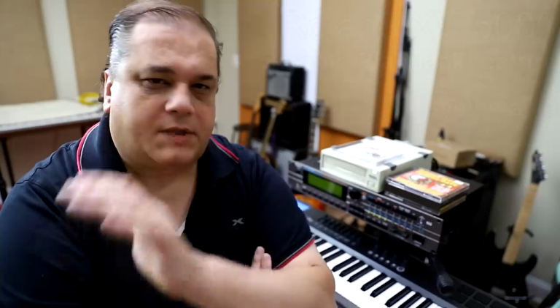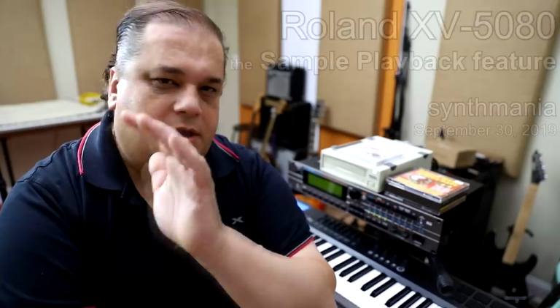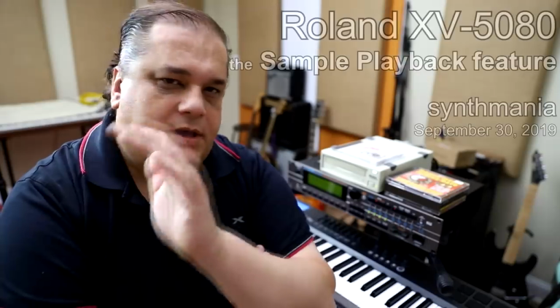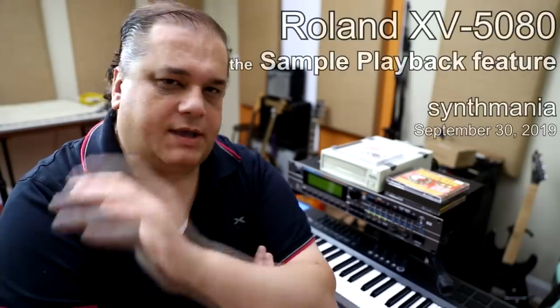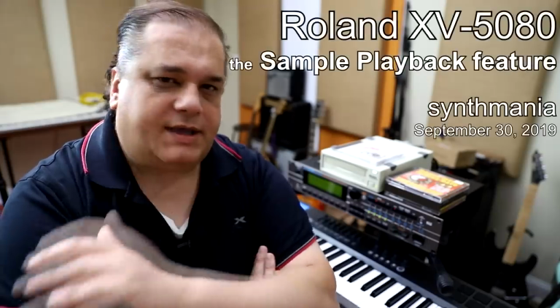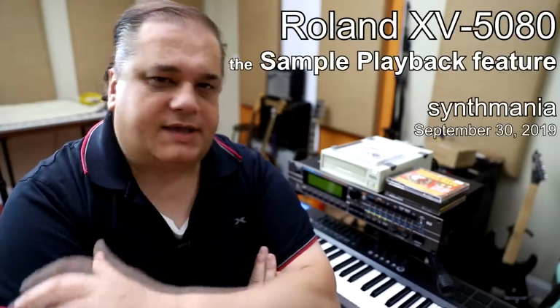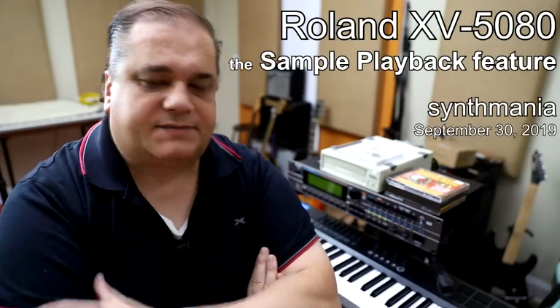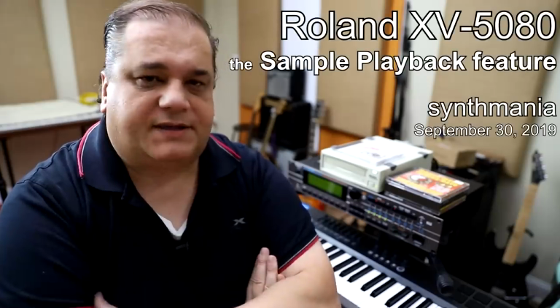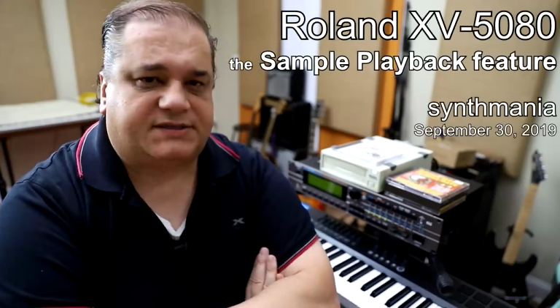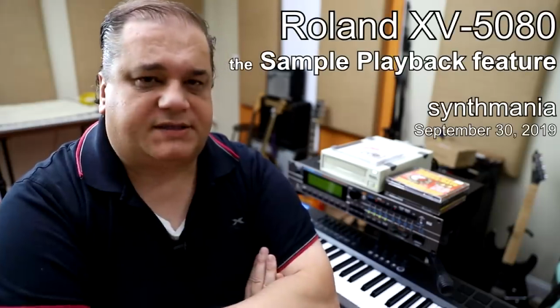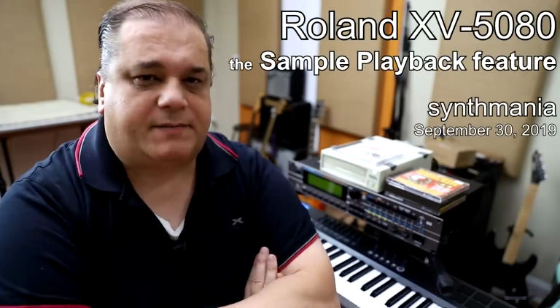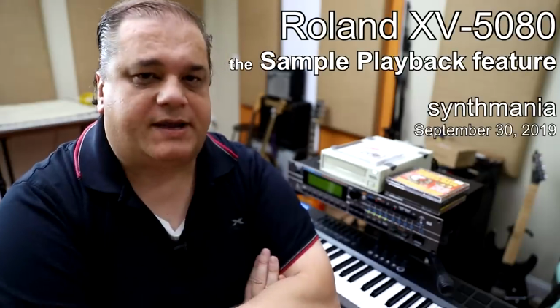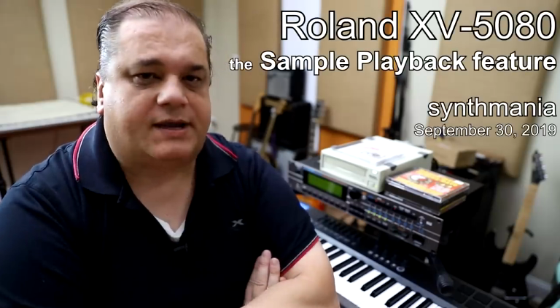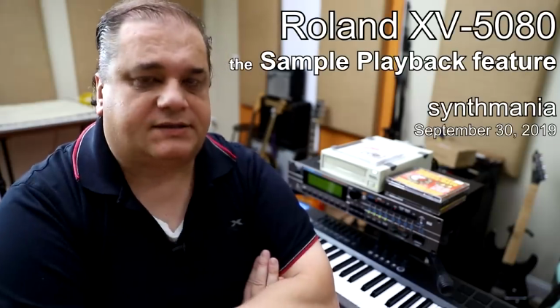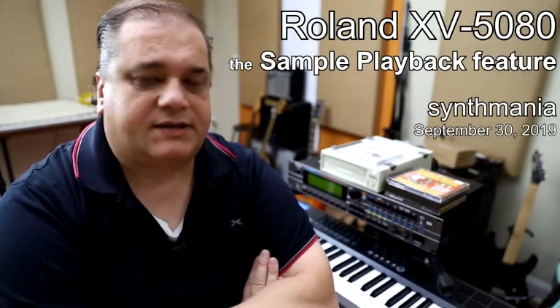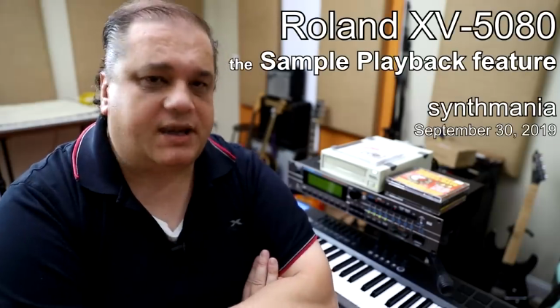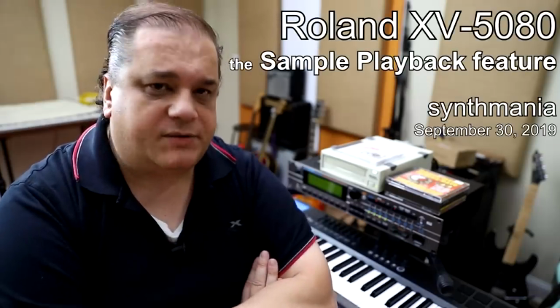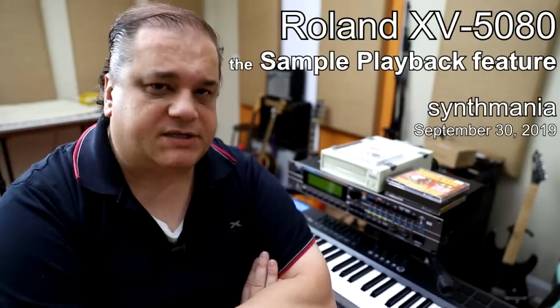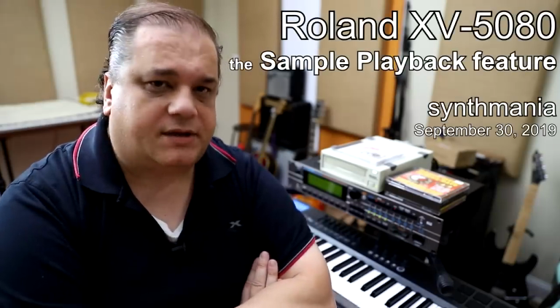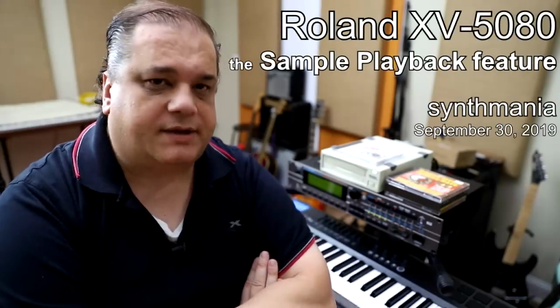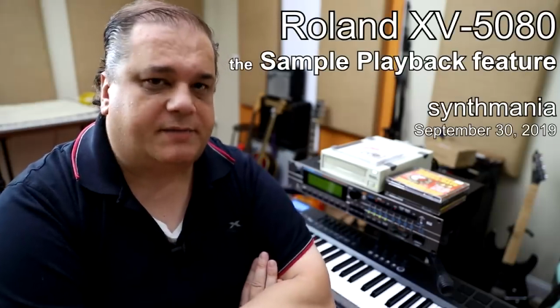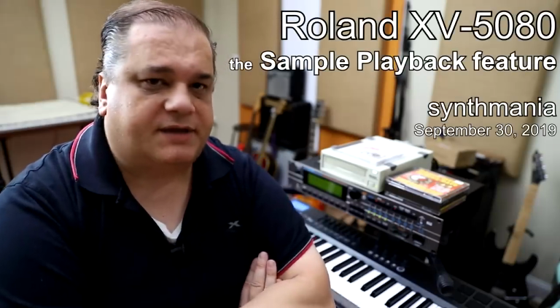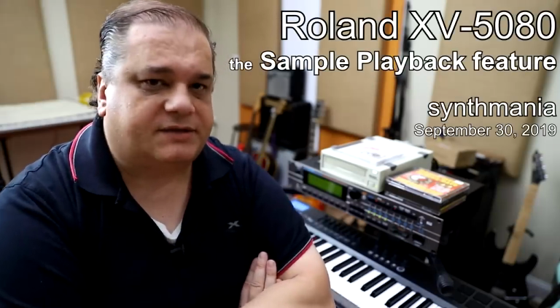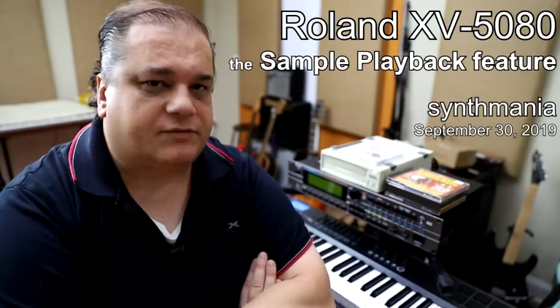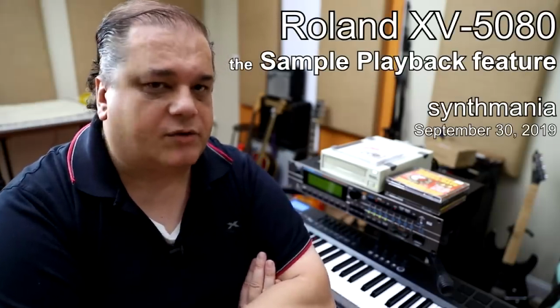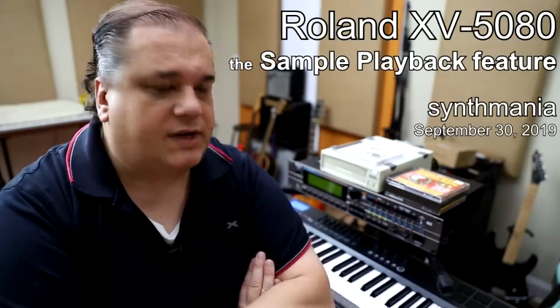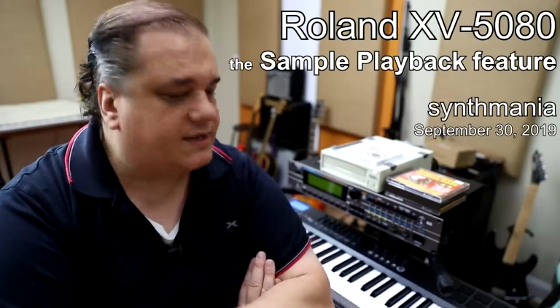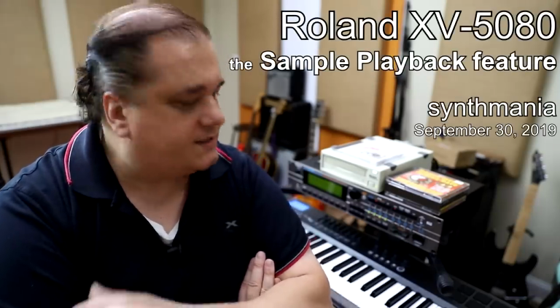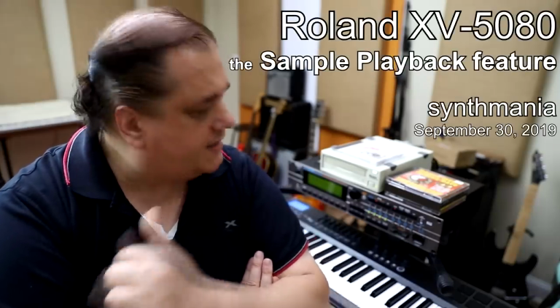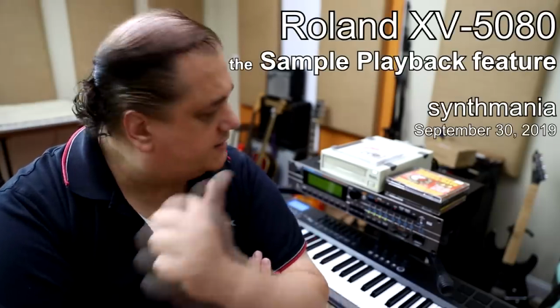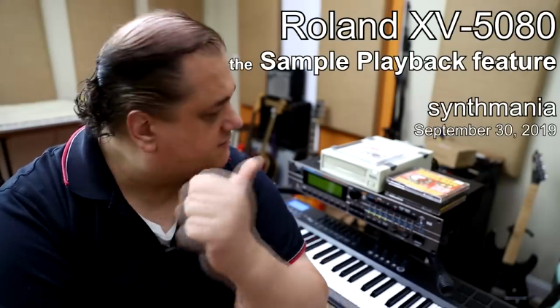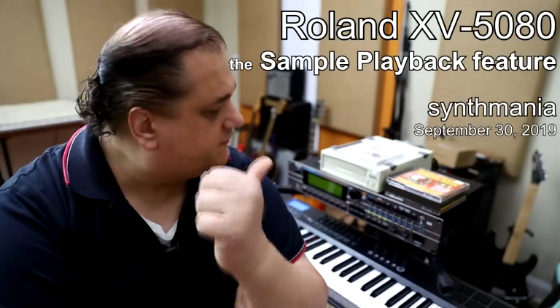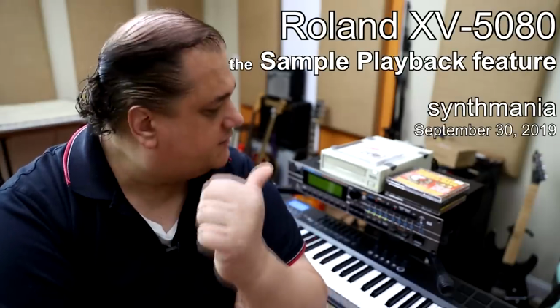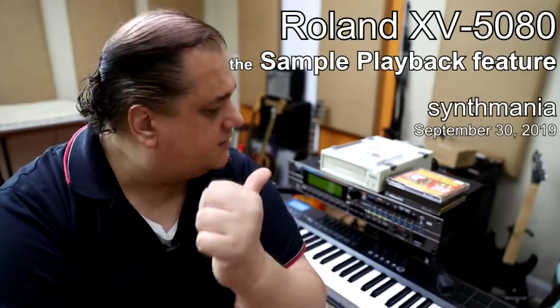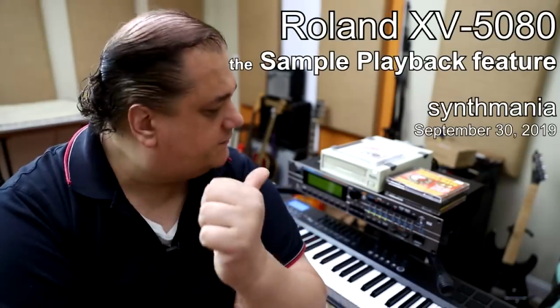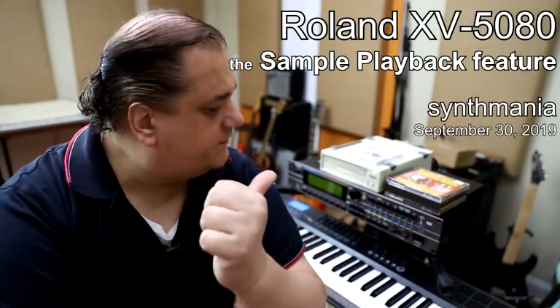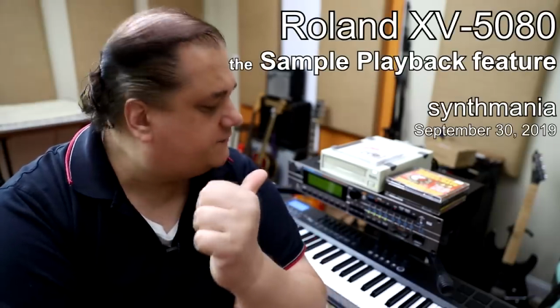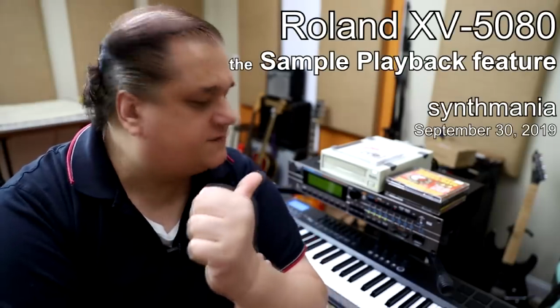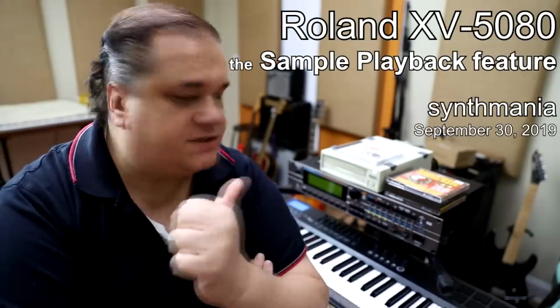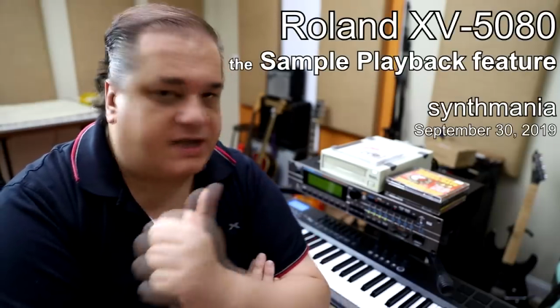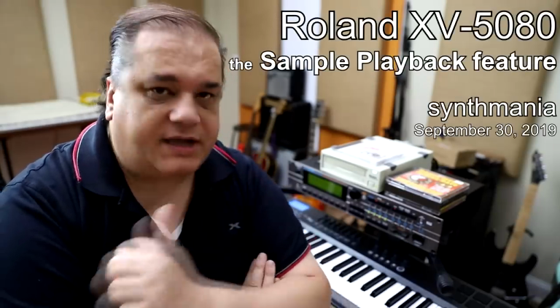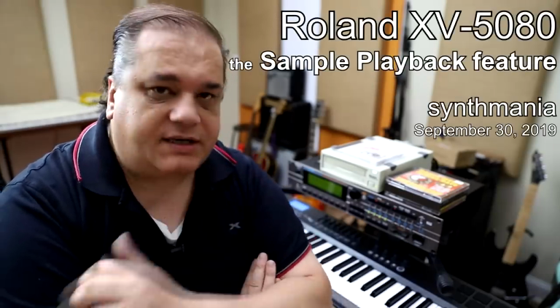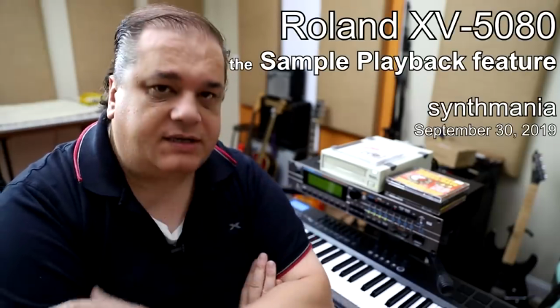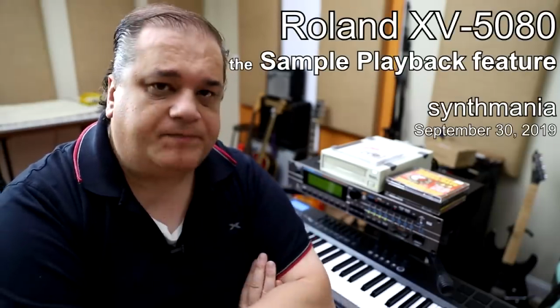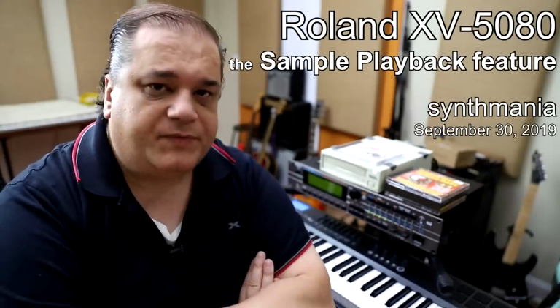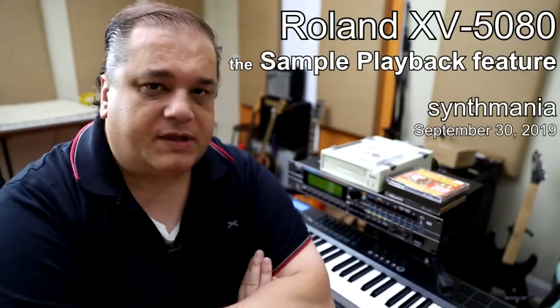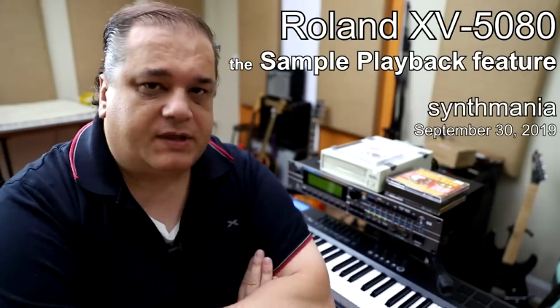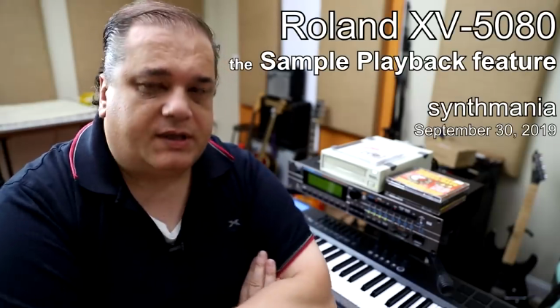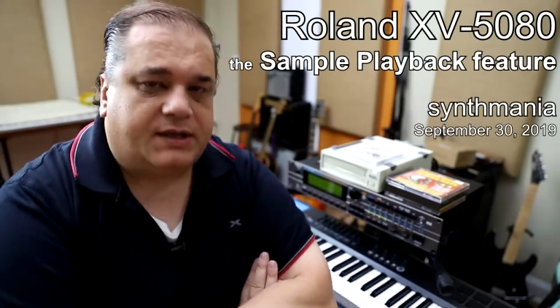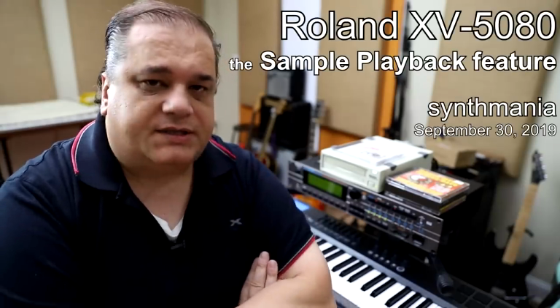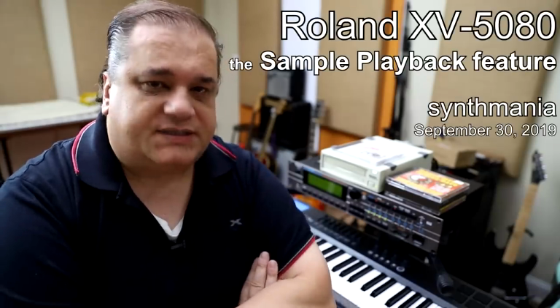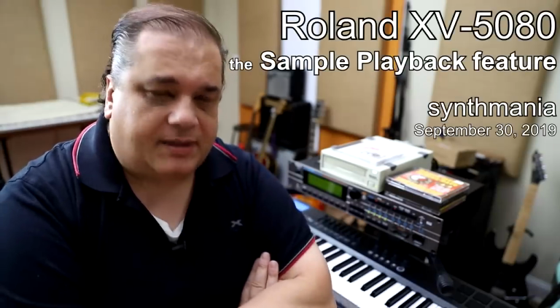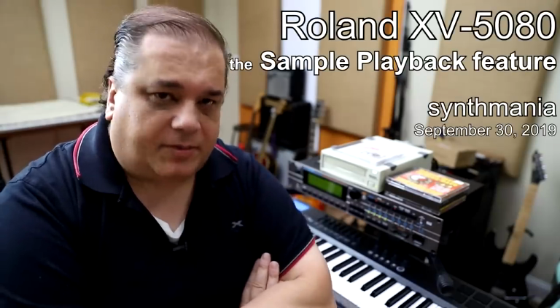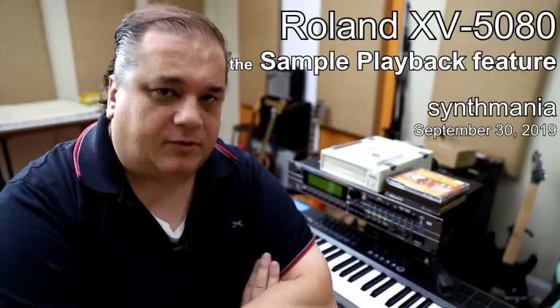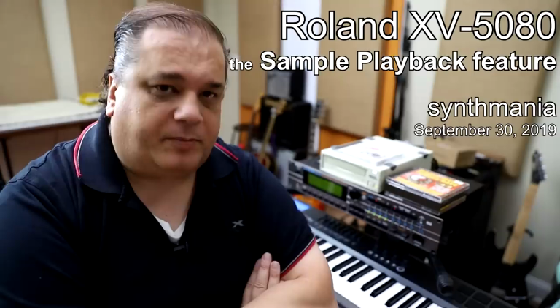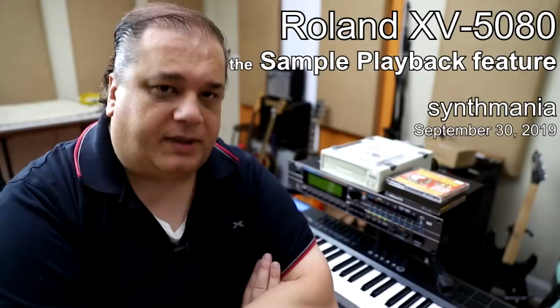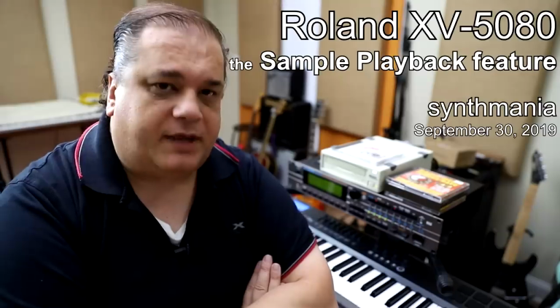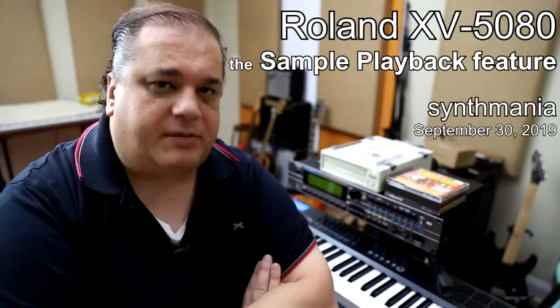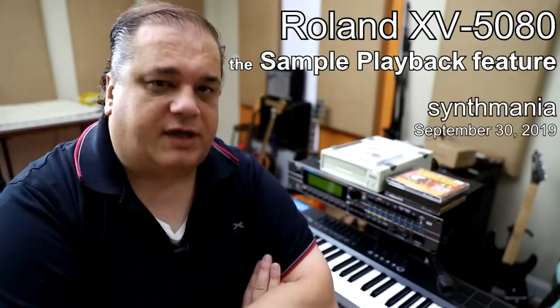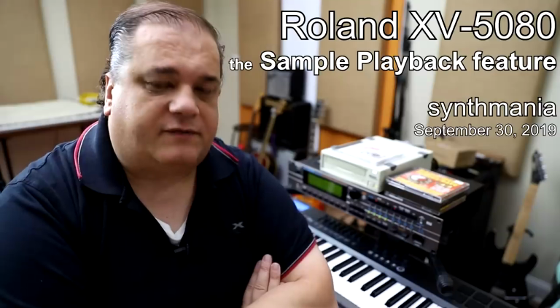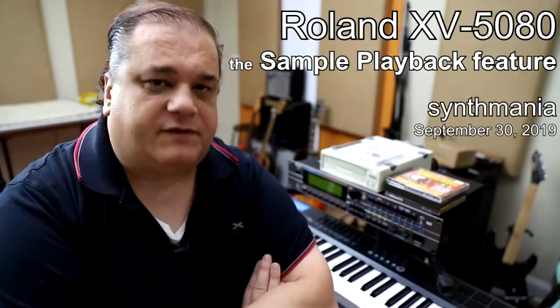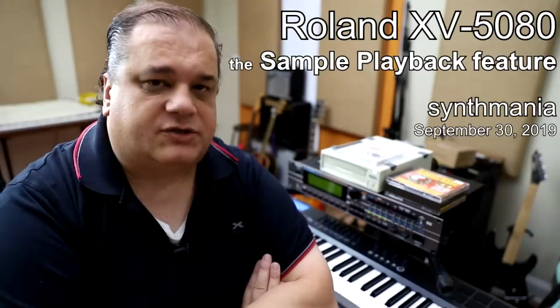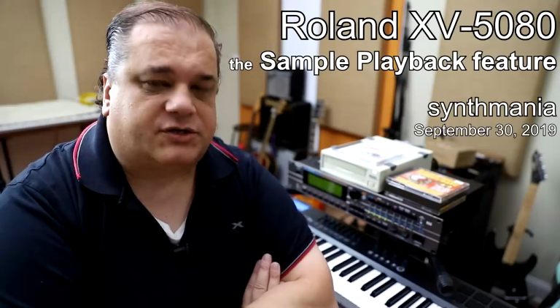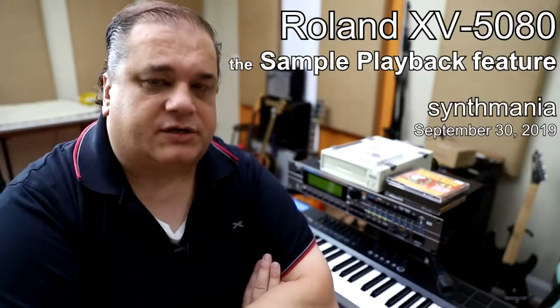Hey guys, Paul Sintvinia. Tonight we talk about the Roland XV5080 Sample Playback Feature.